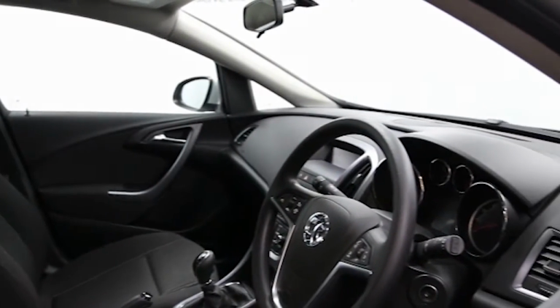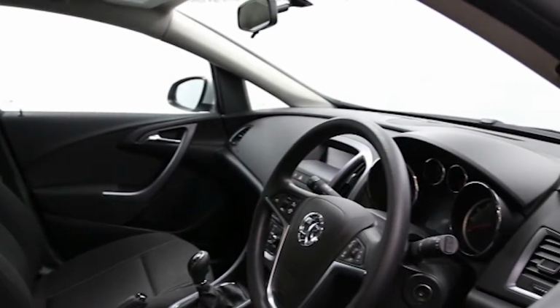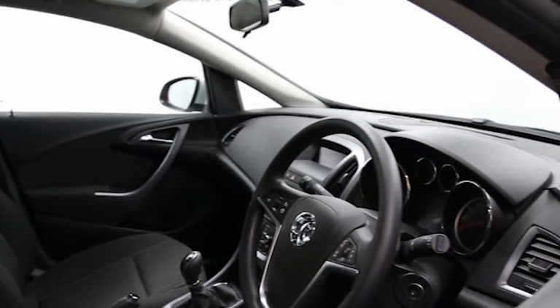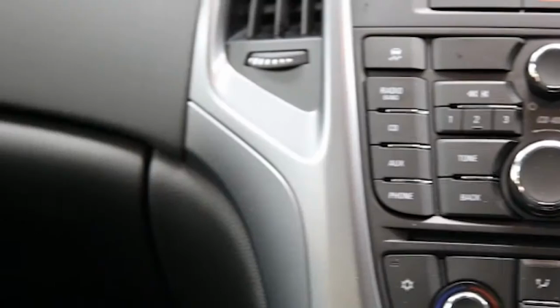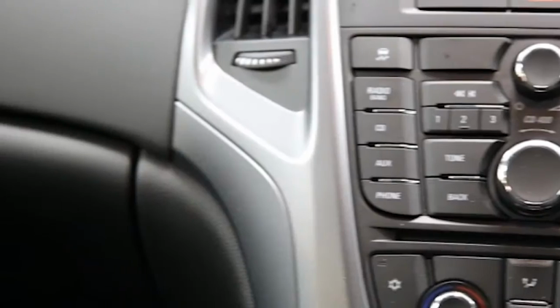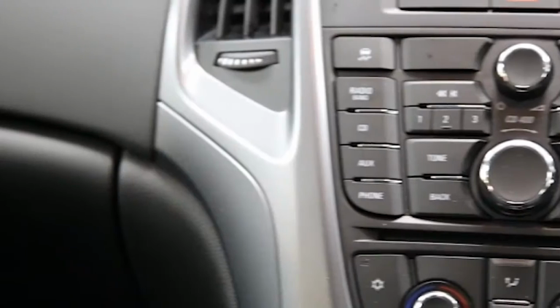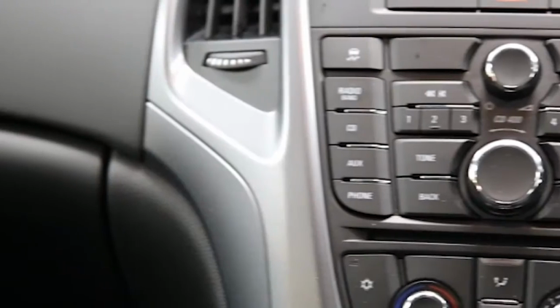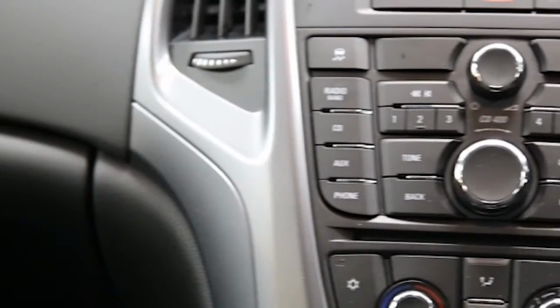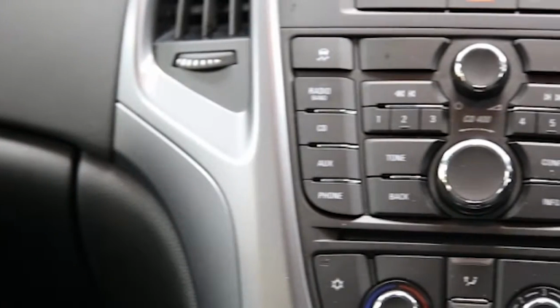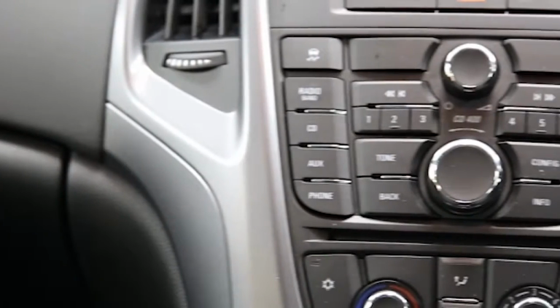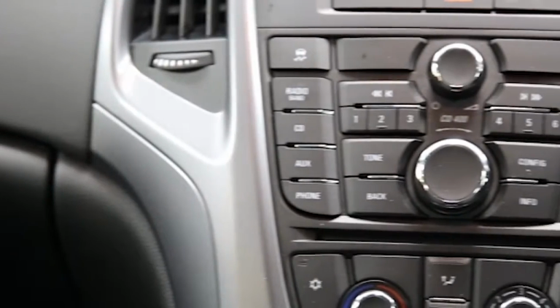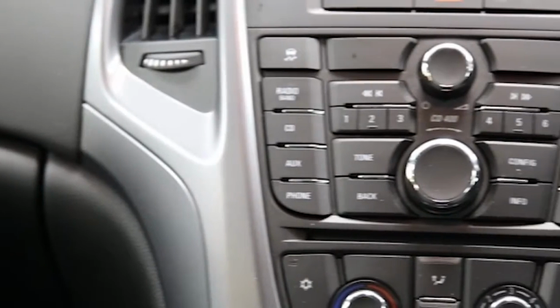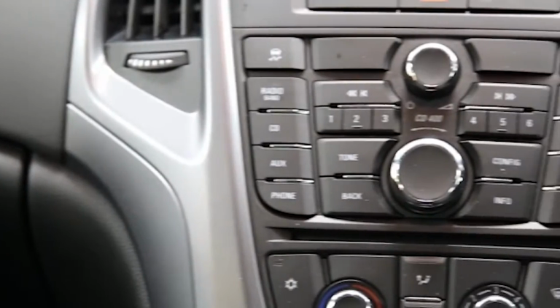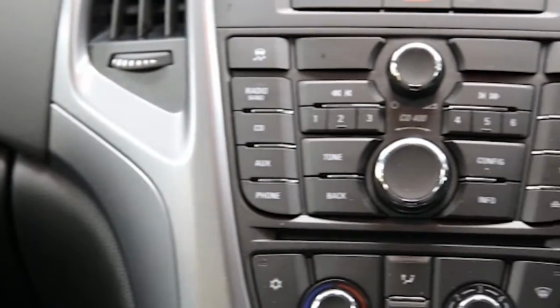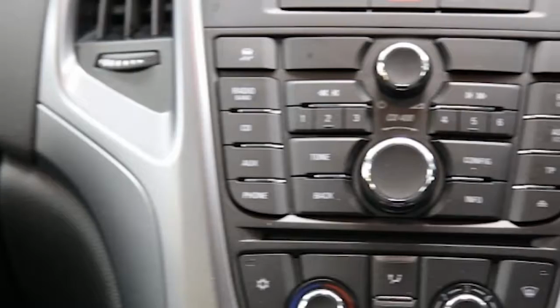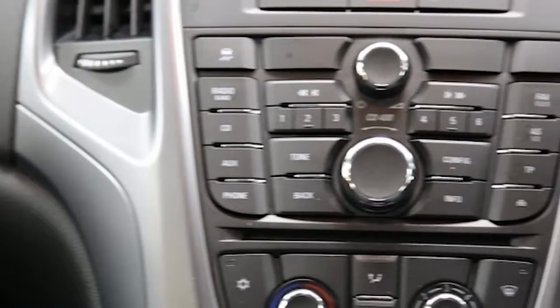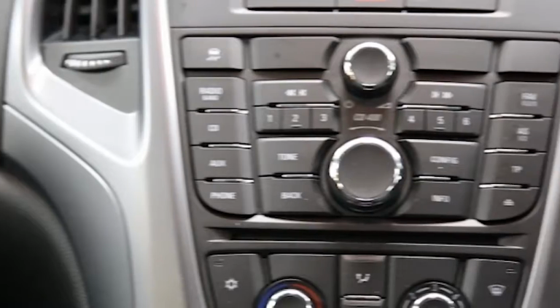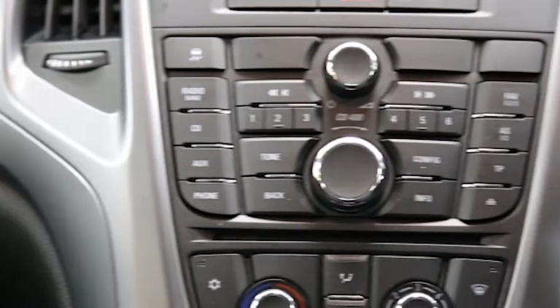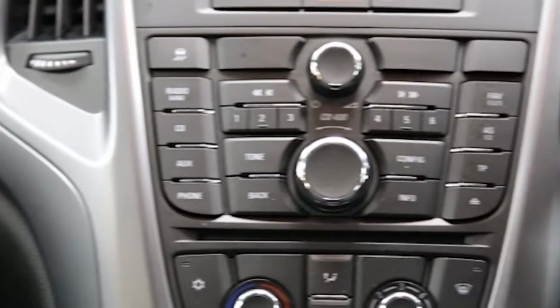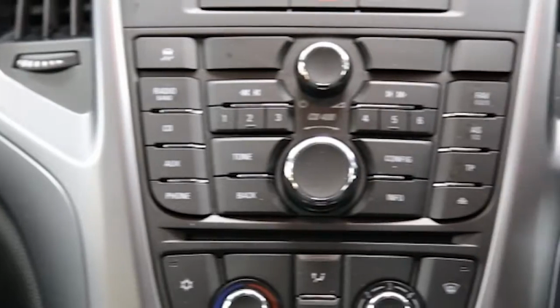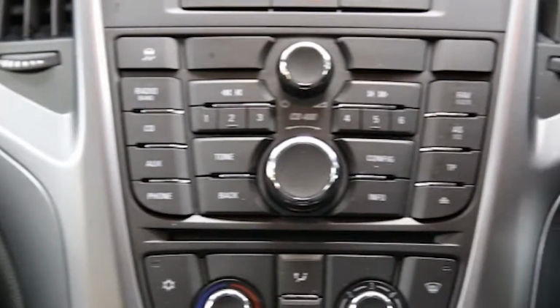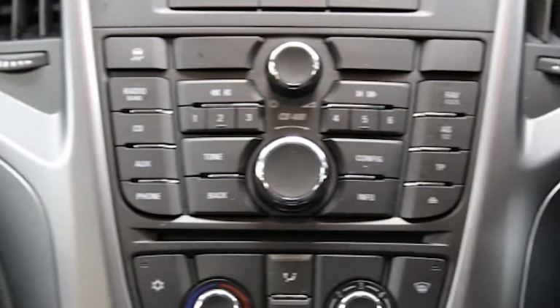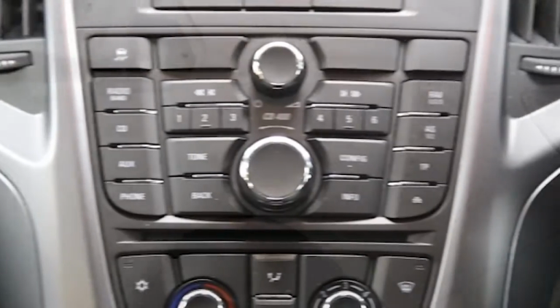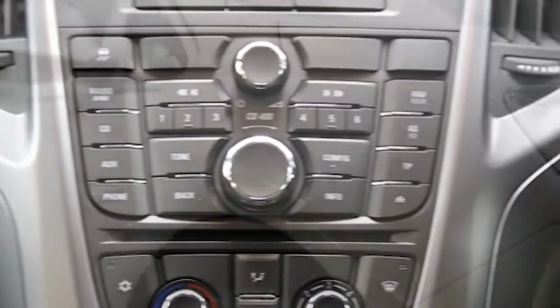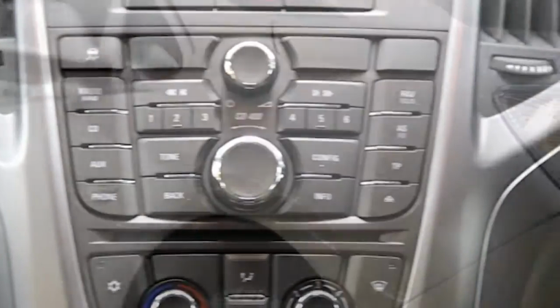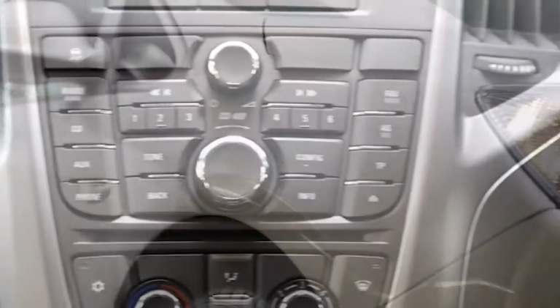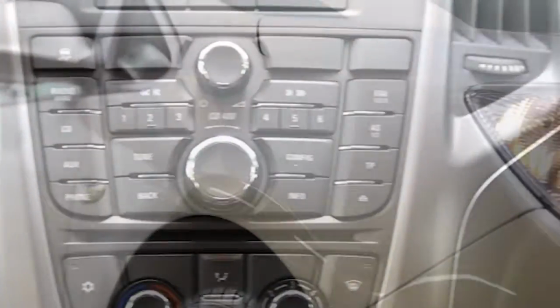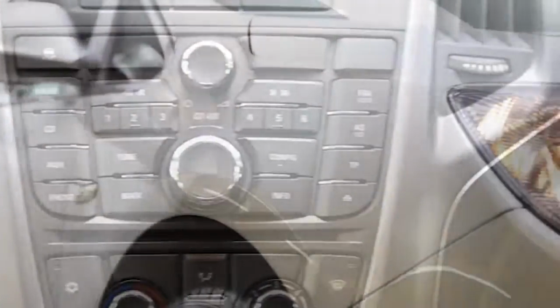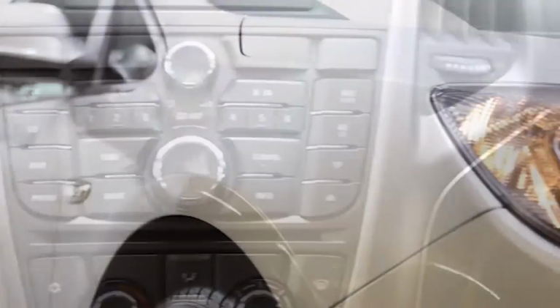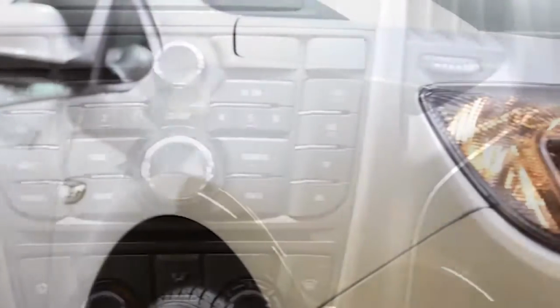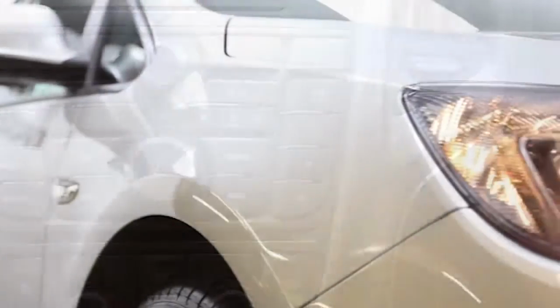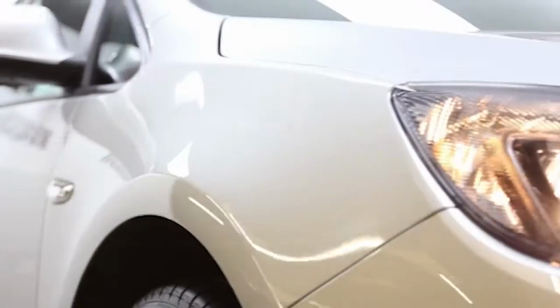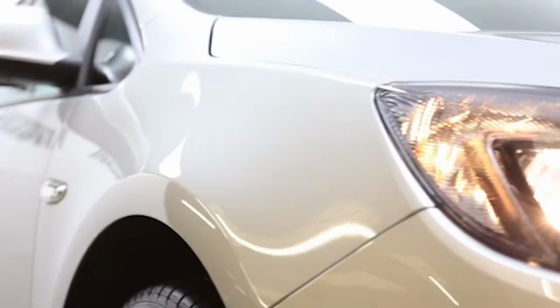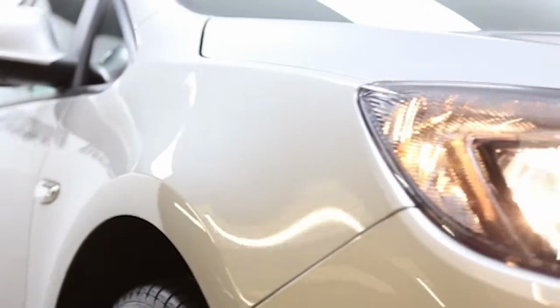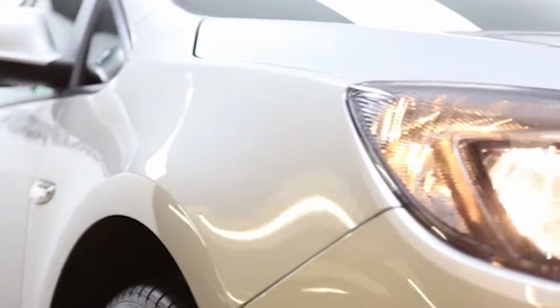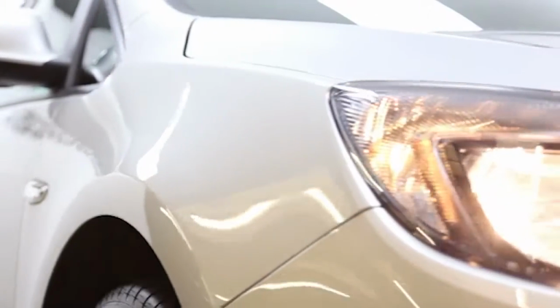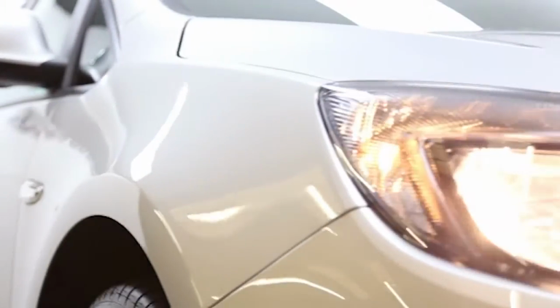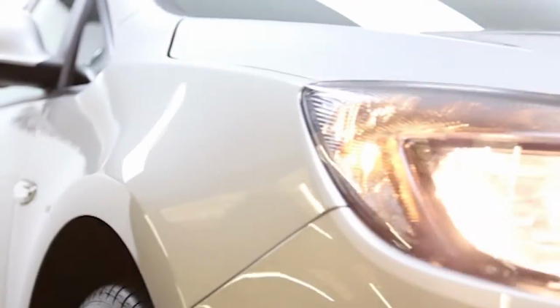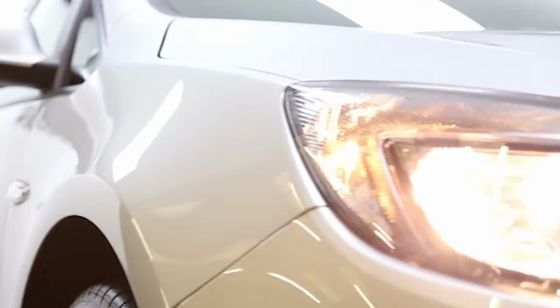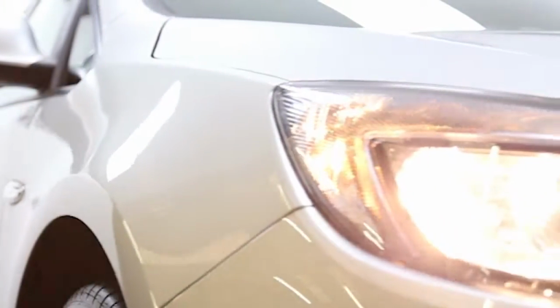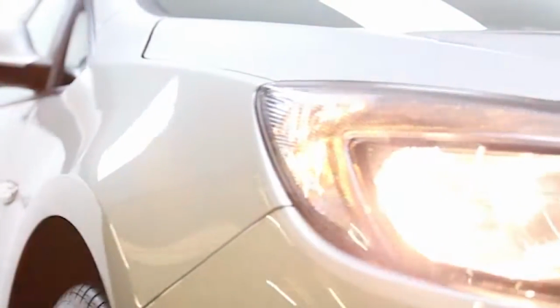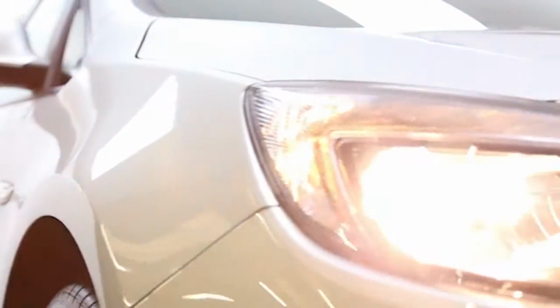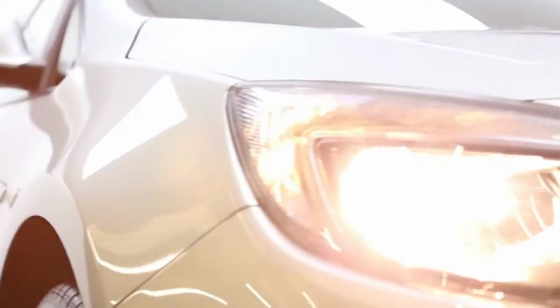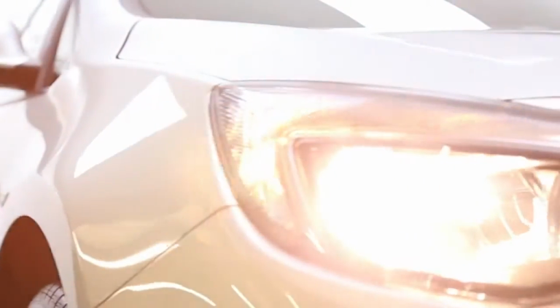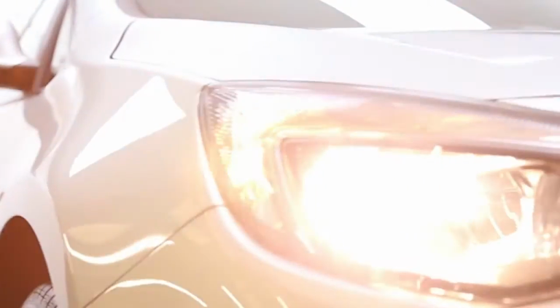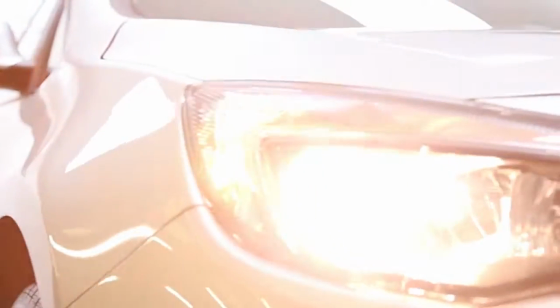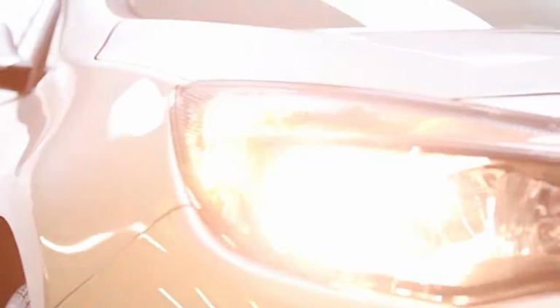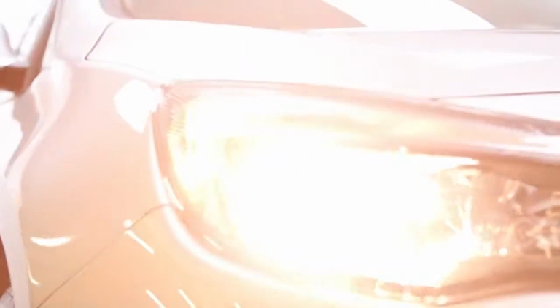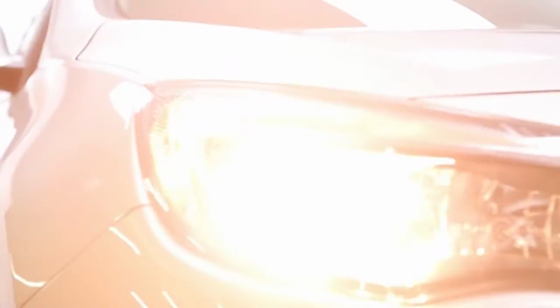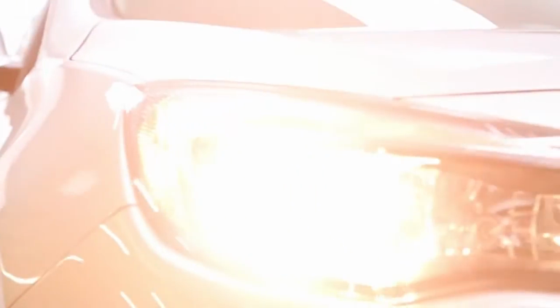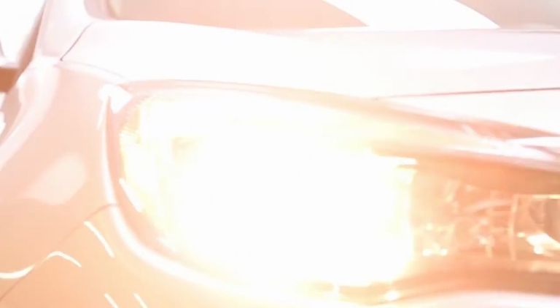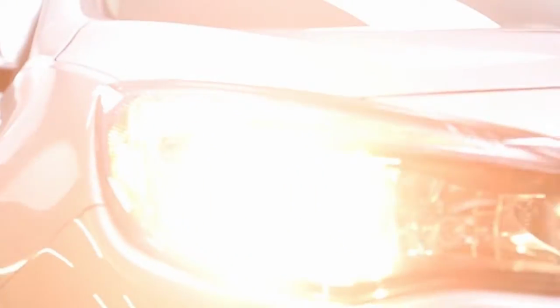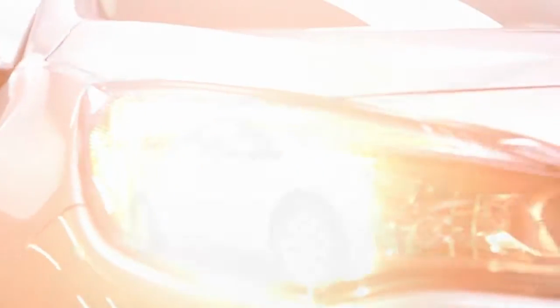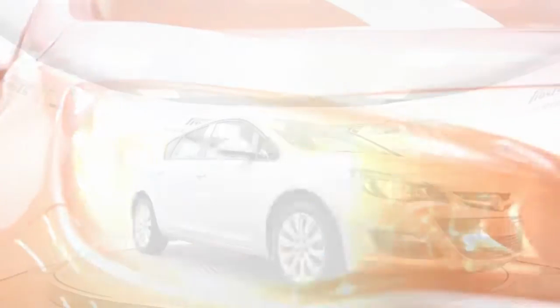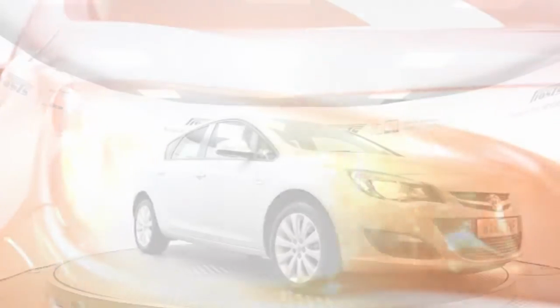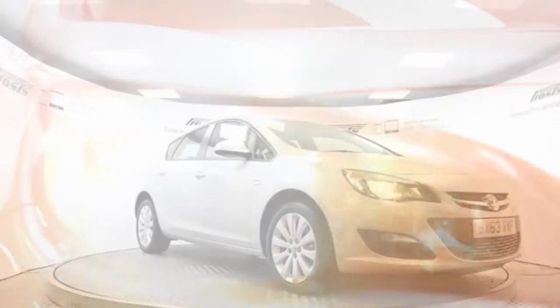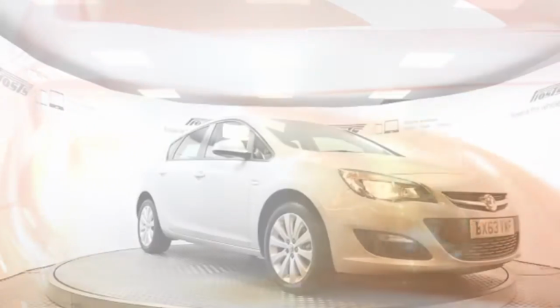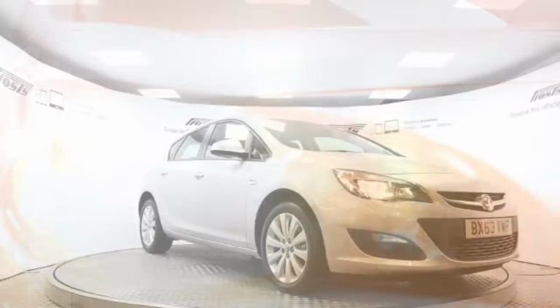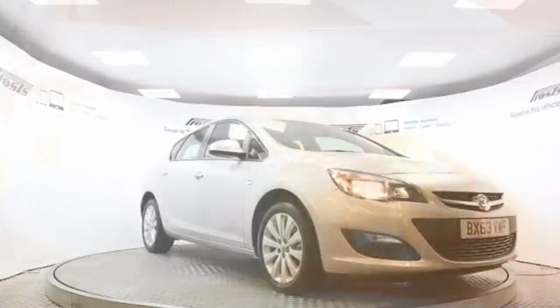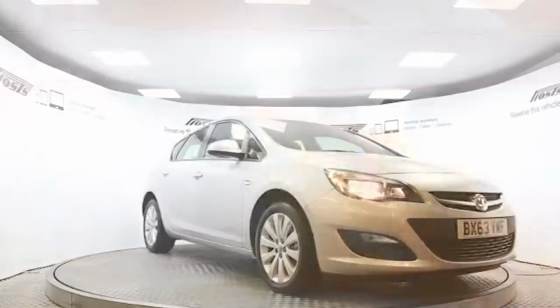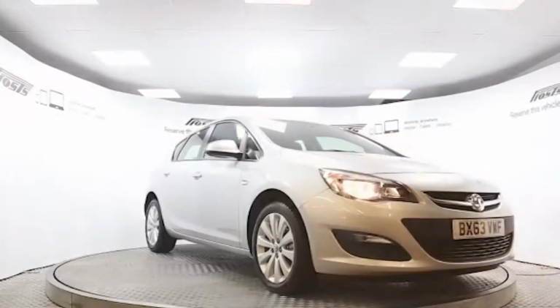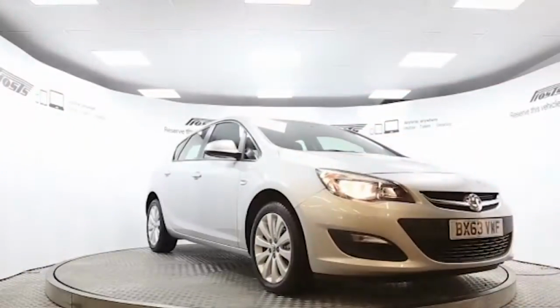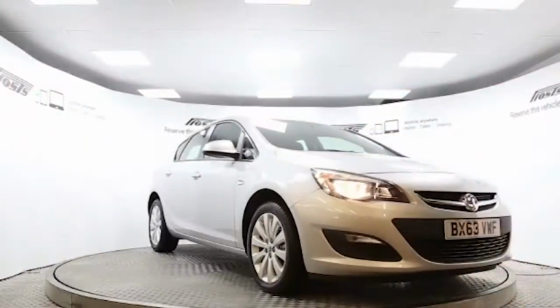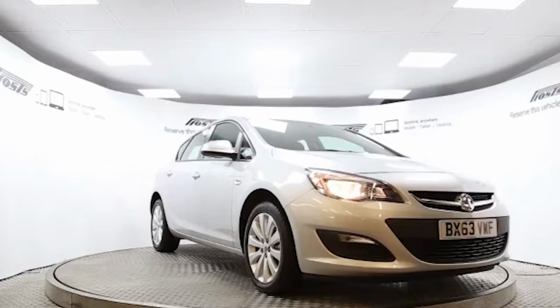Reserve this car online today for 48 hours with an obligation-free, fully refundable £100 deposit.